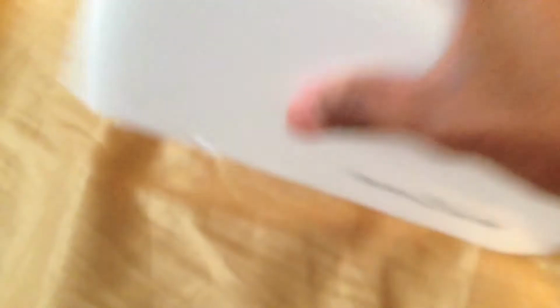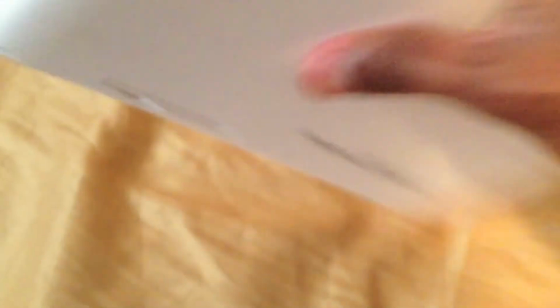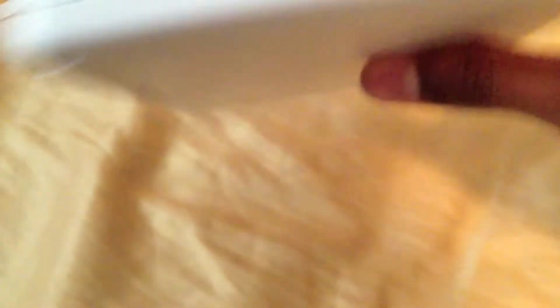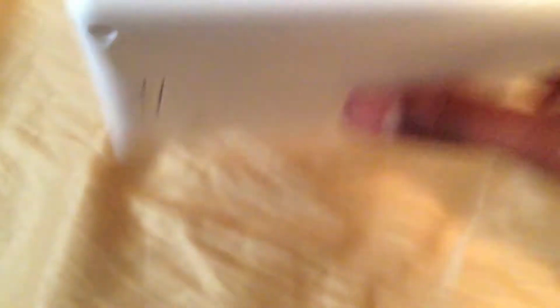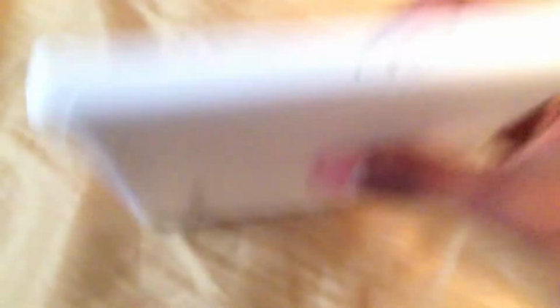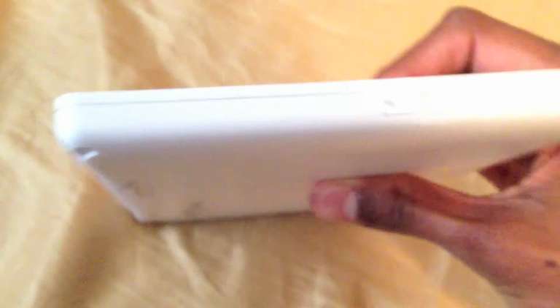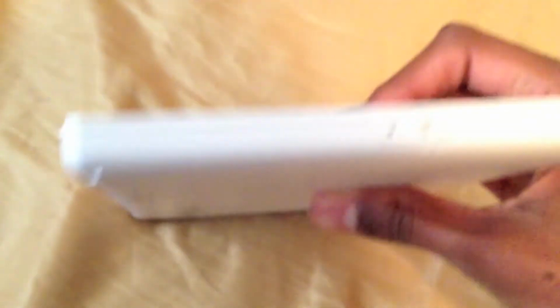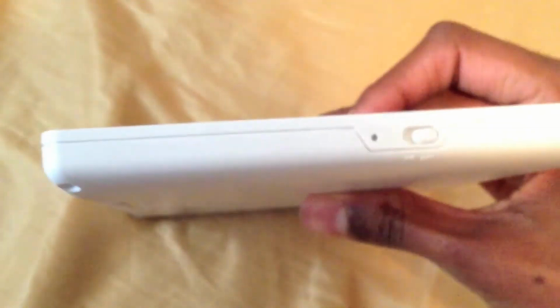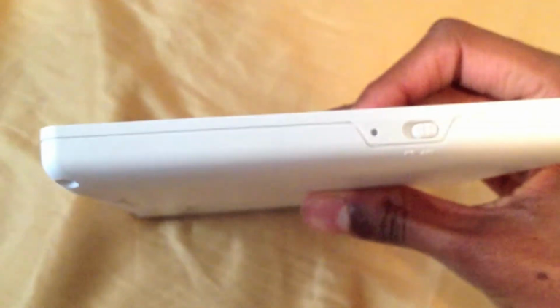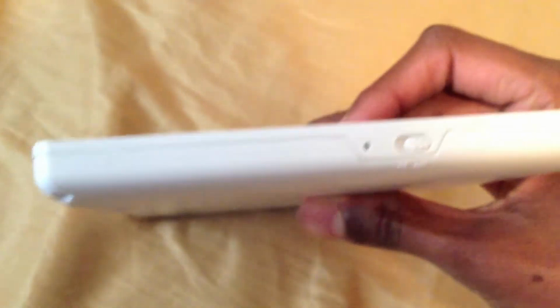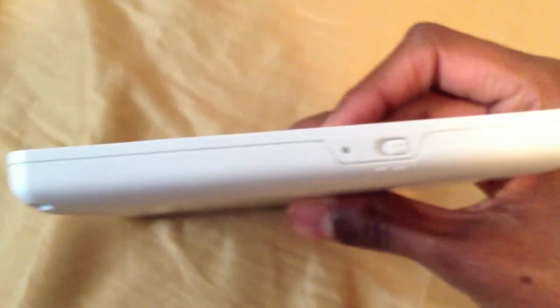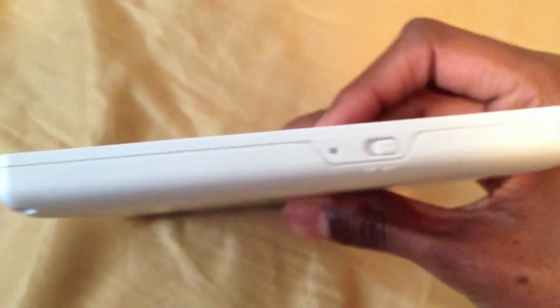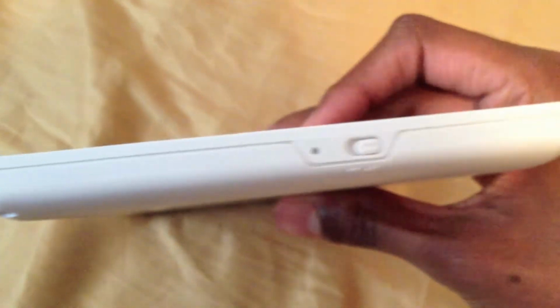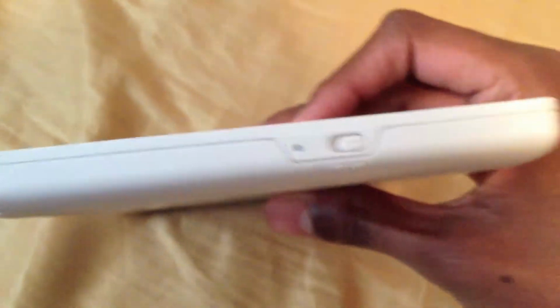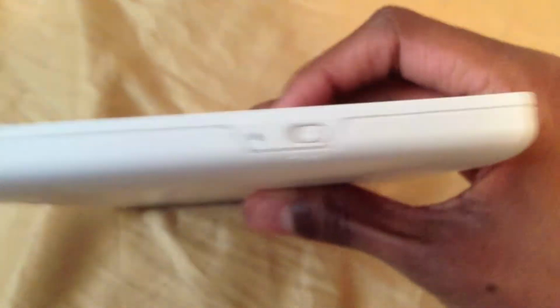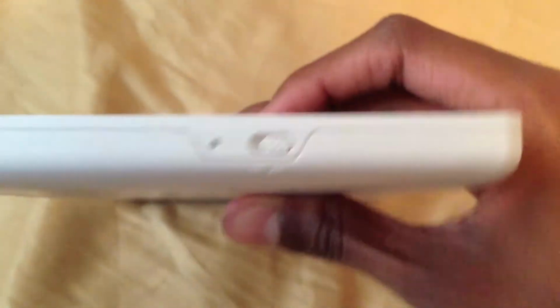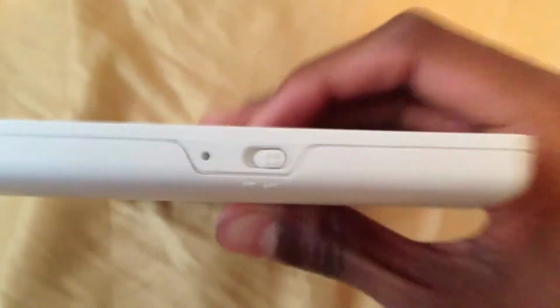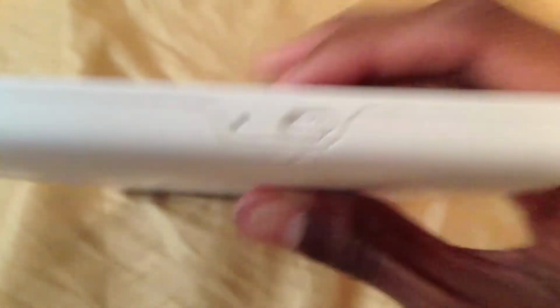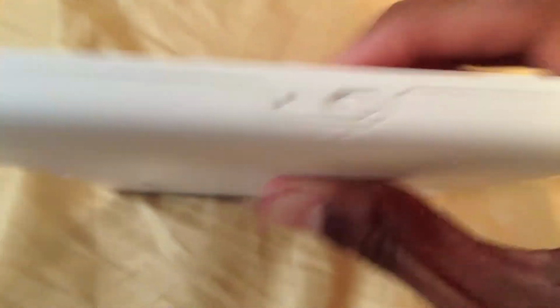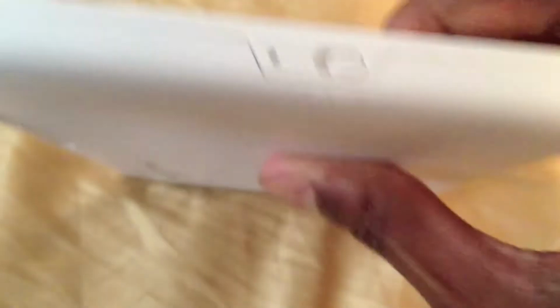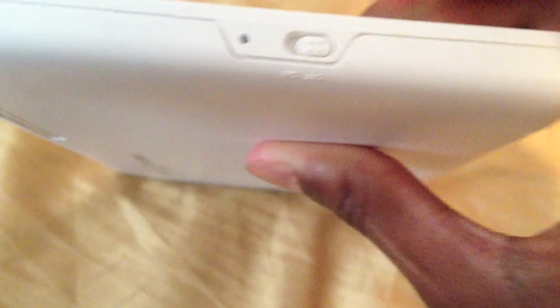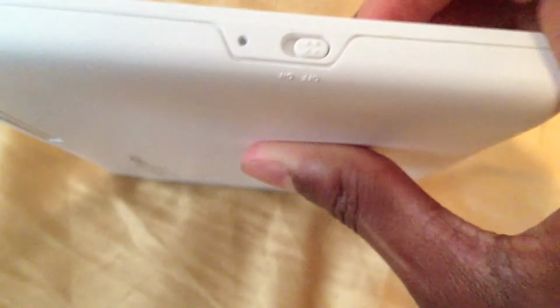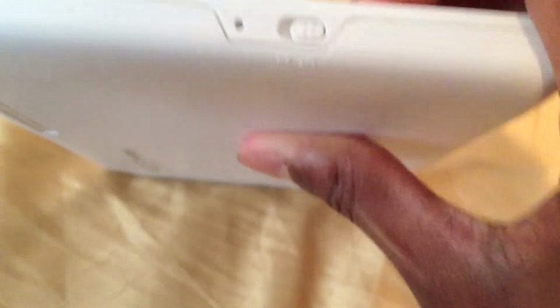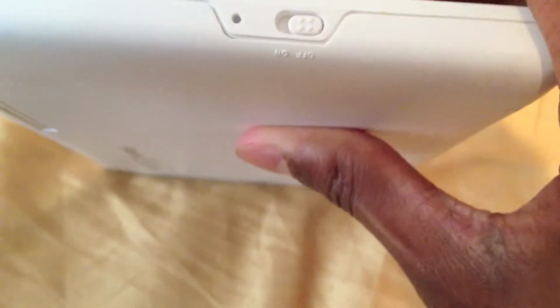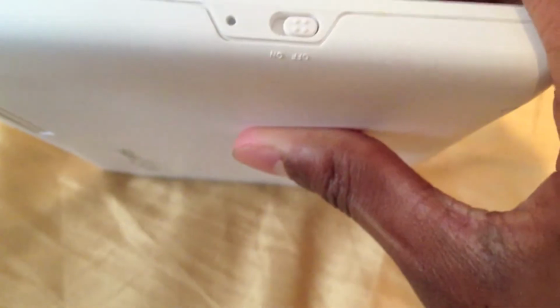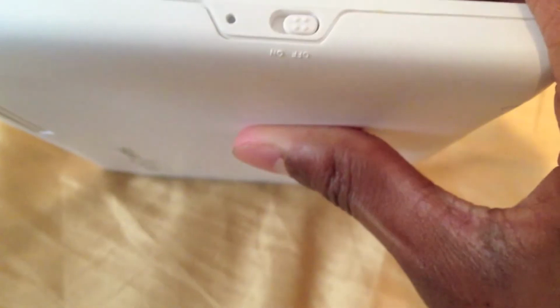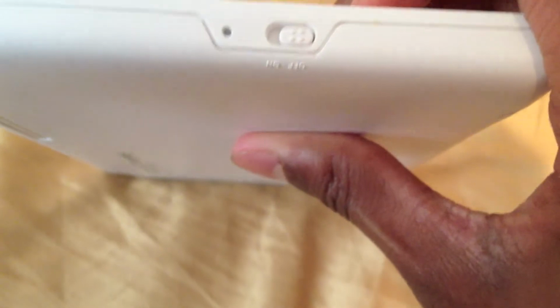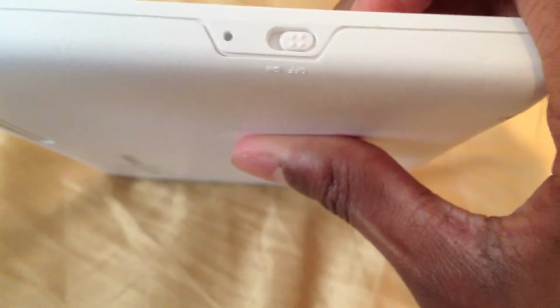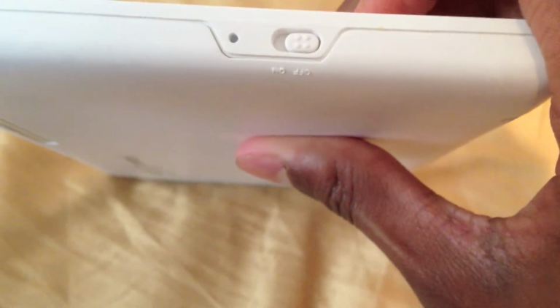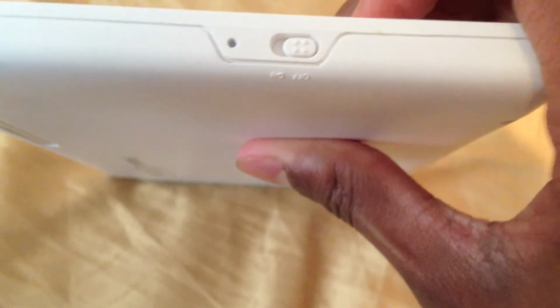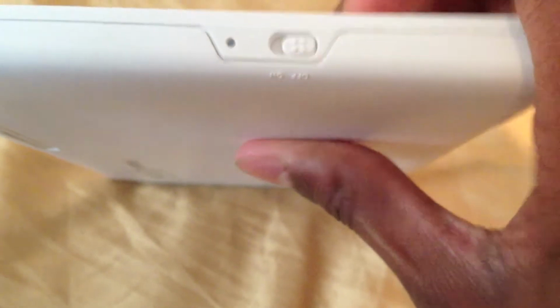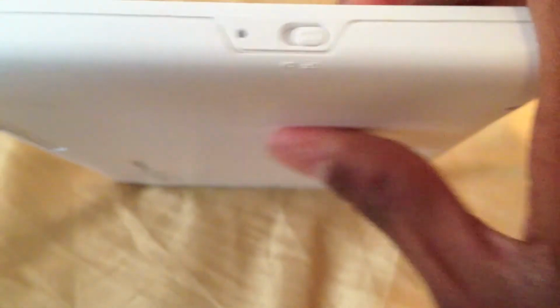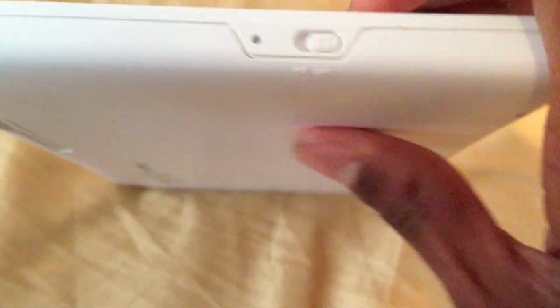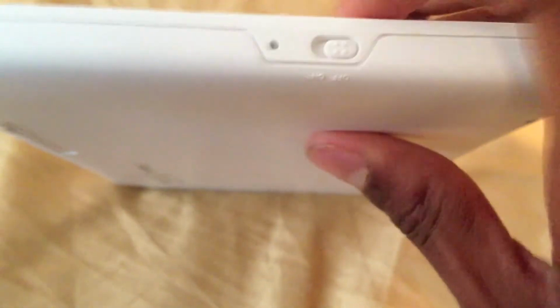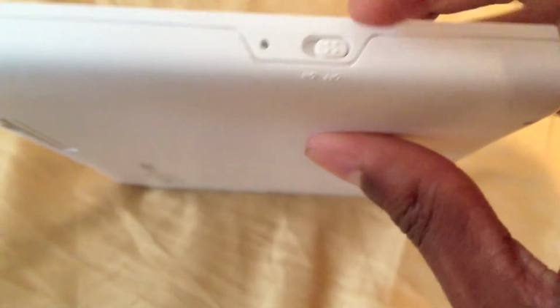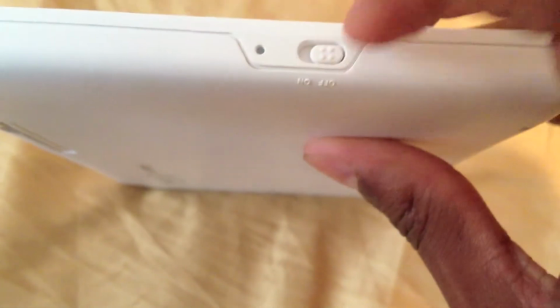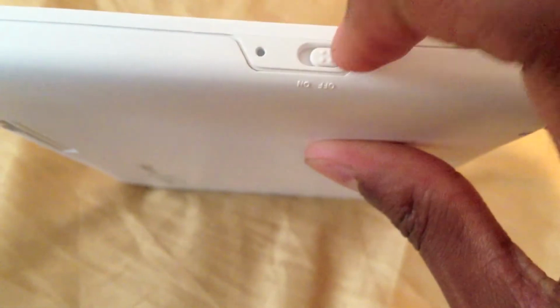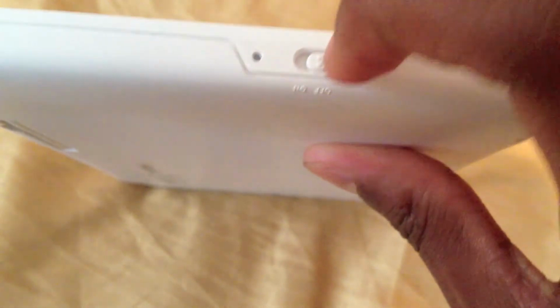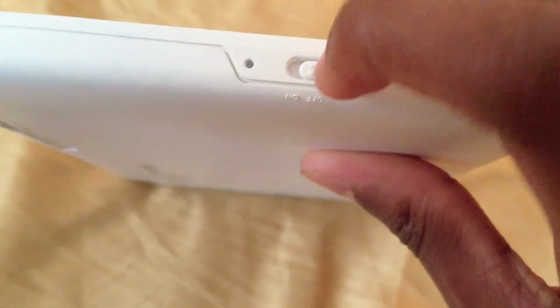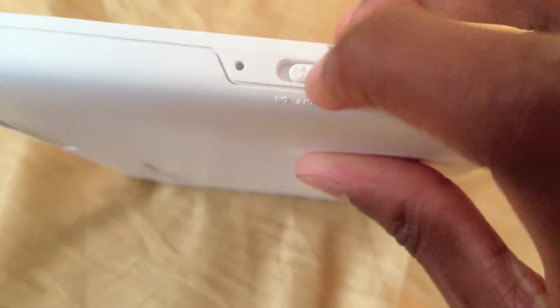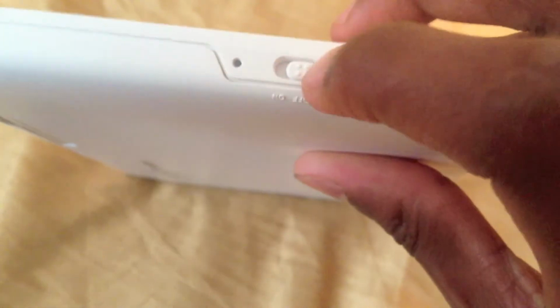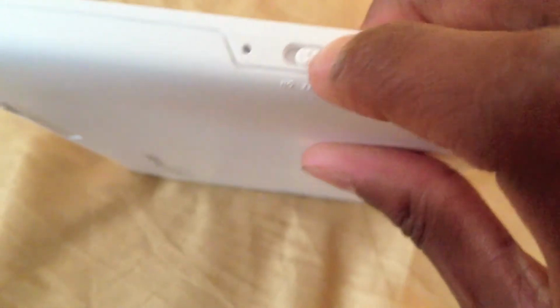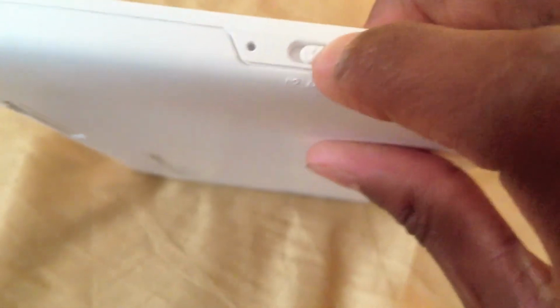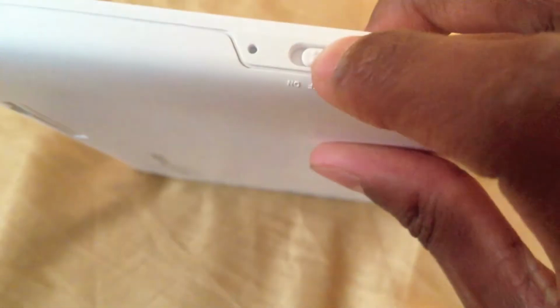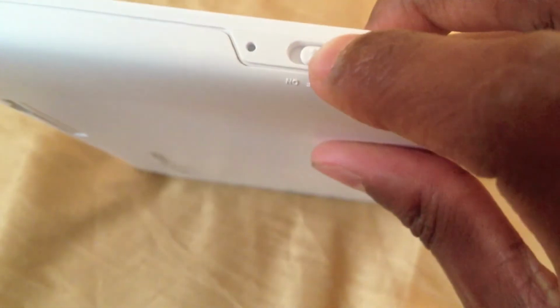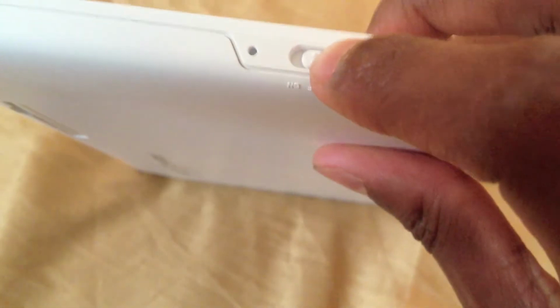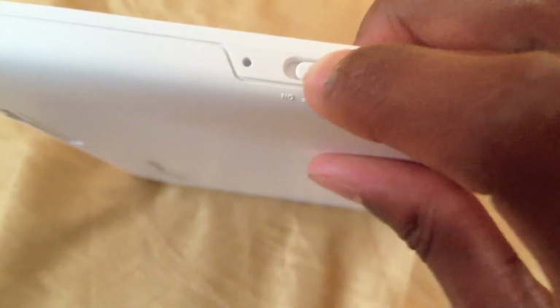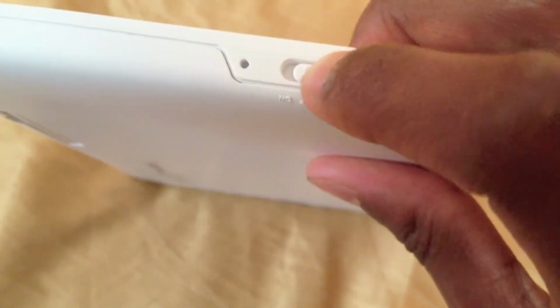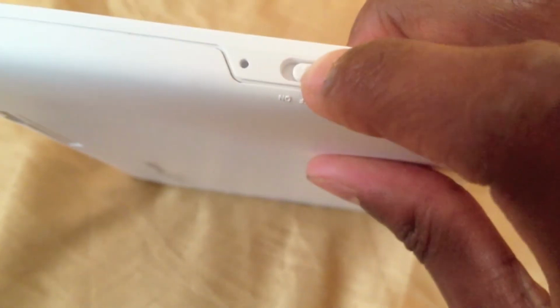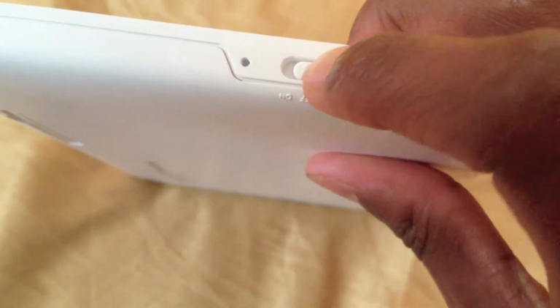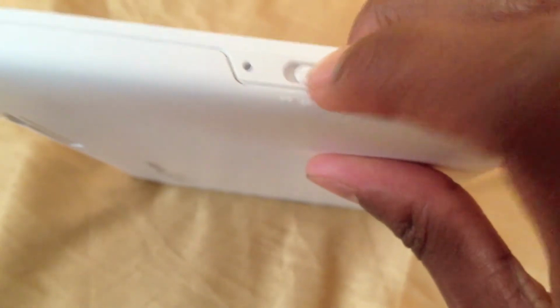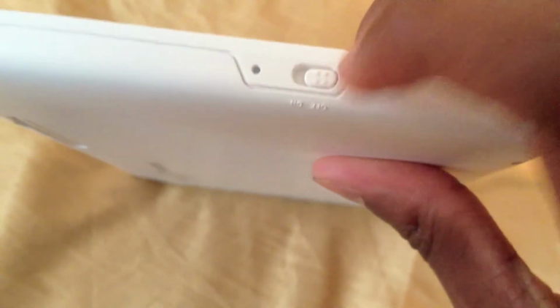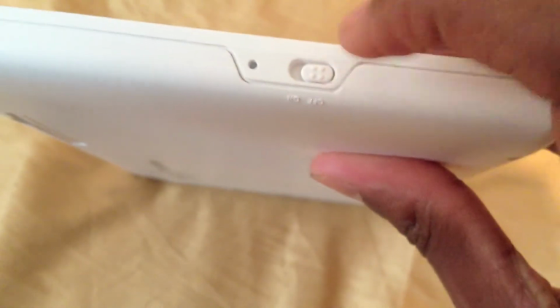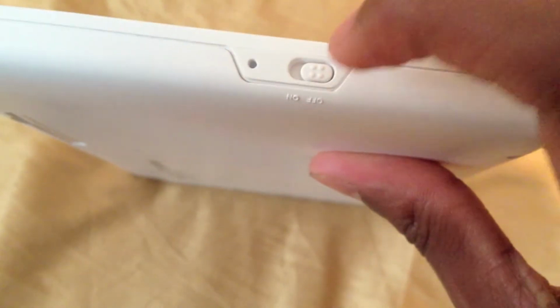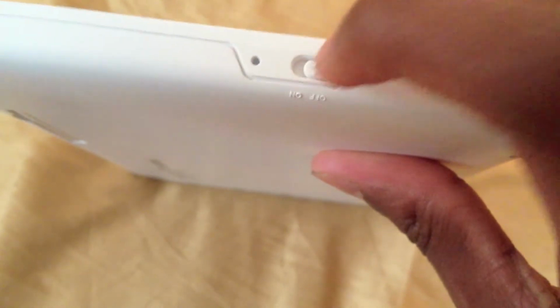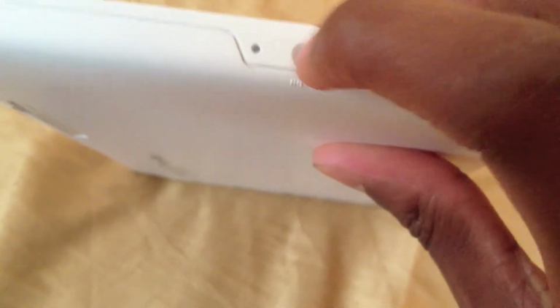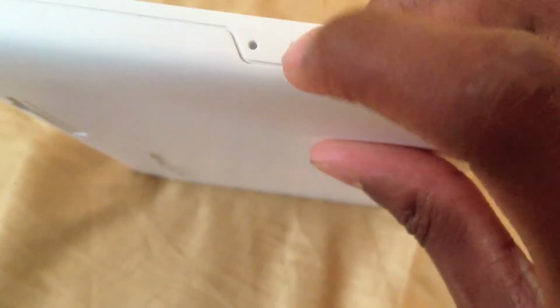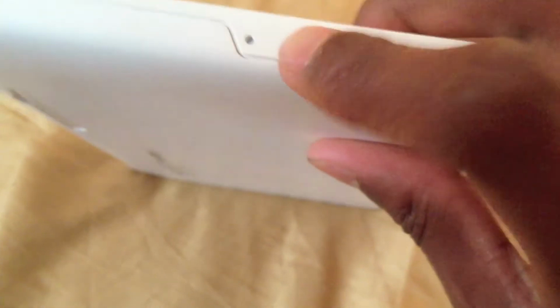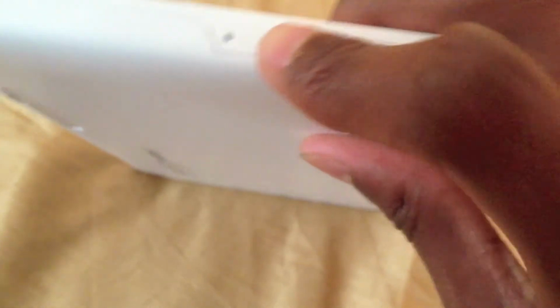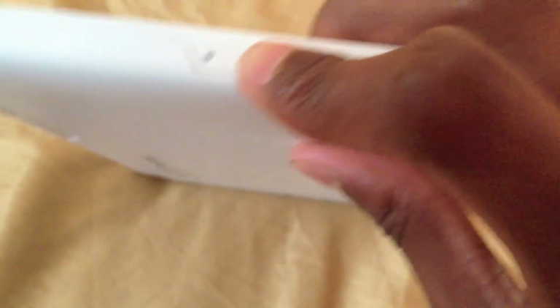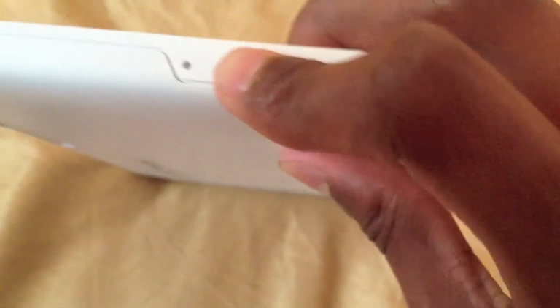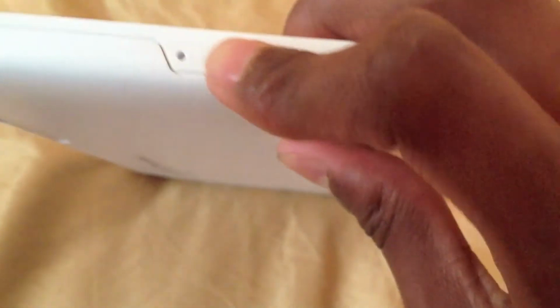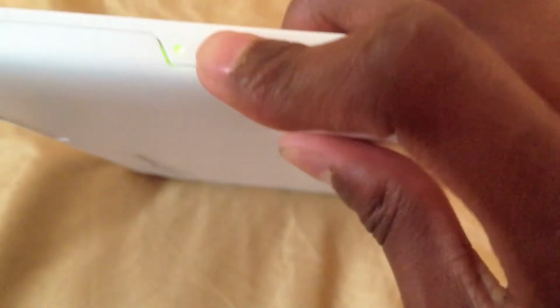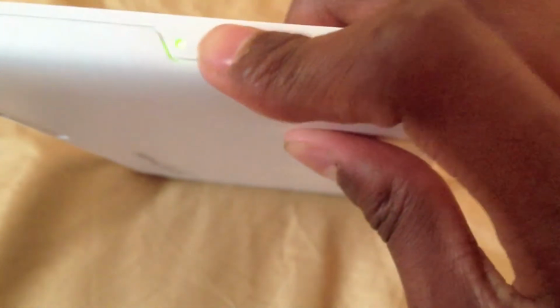On this side, just the on switch right here, and the indication light — I'll switch that to on.